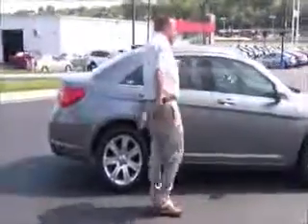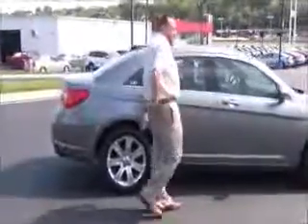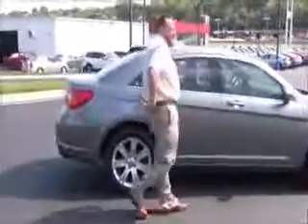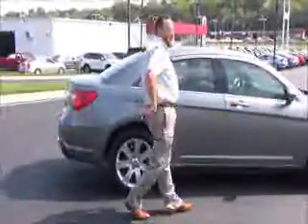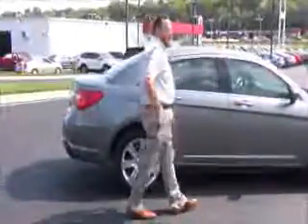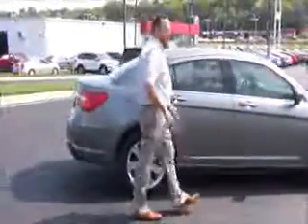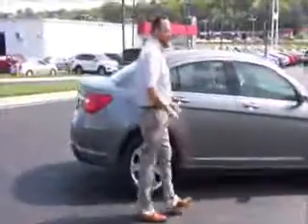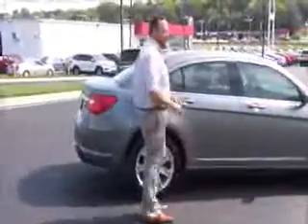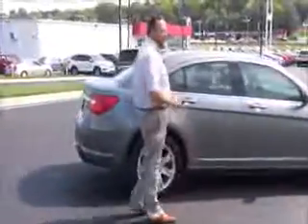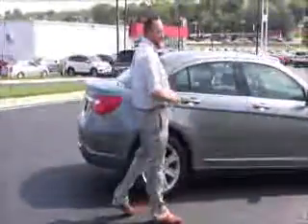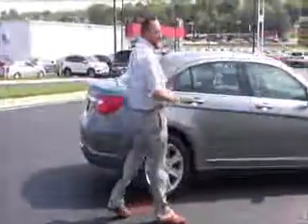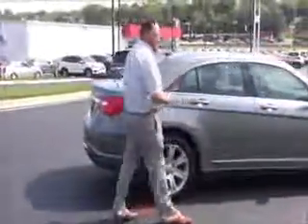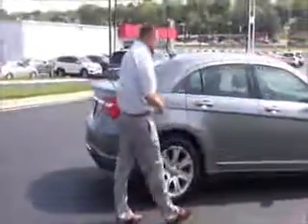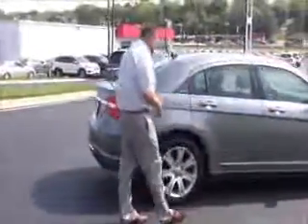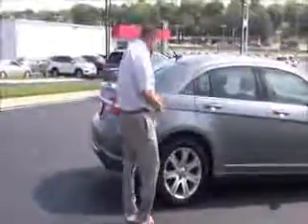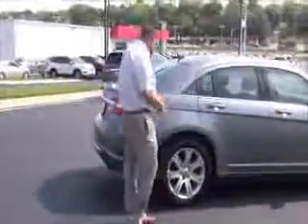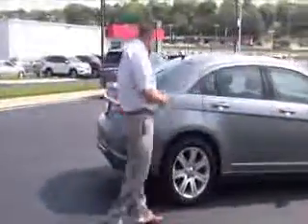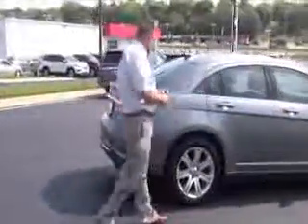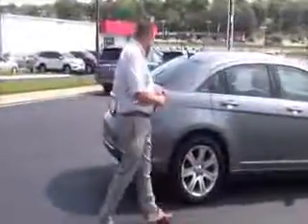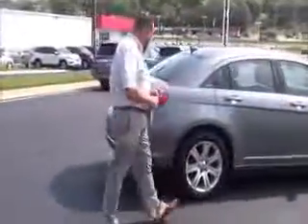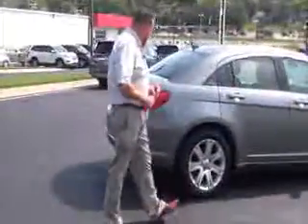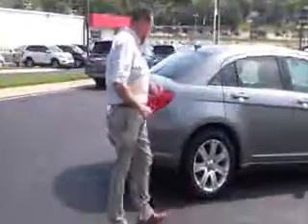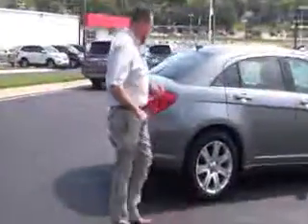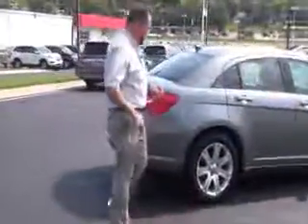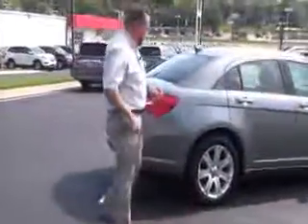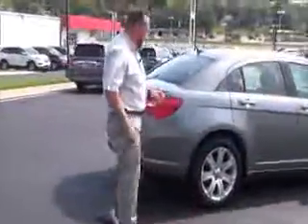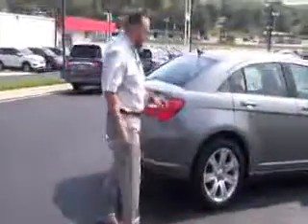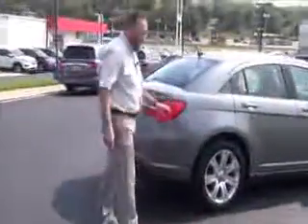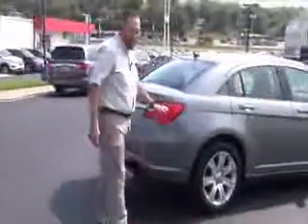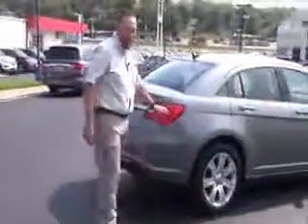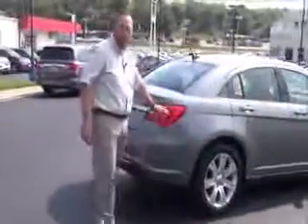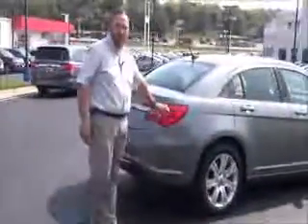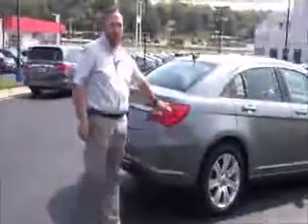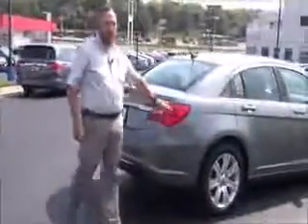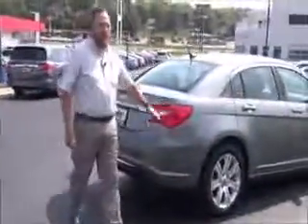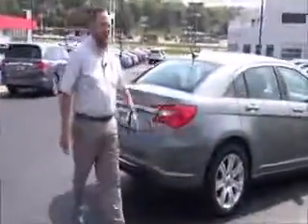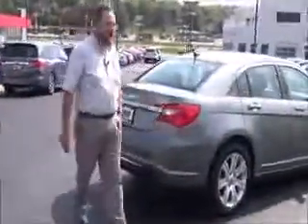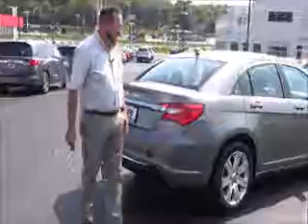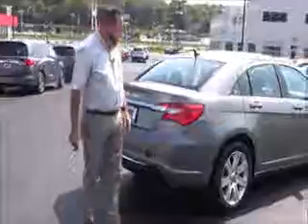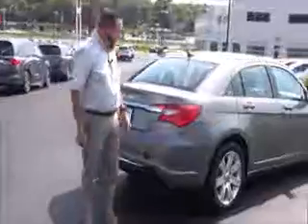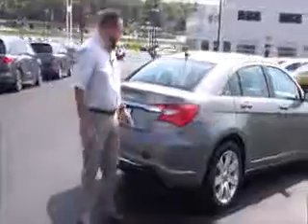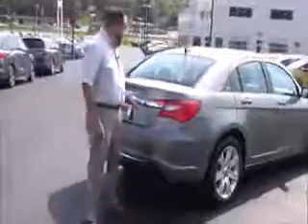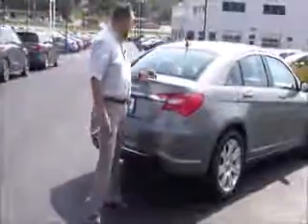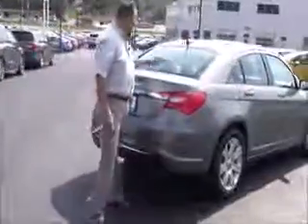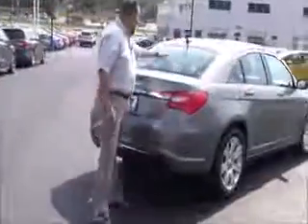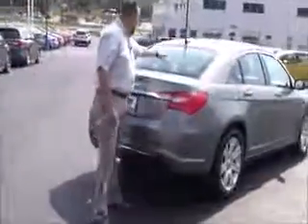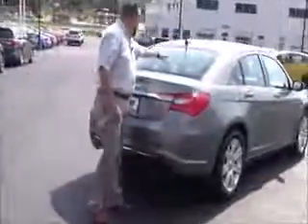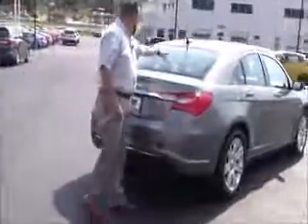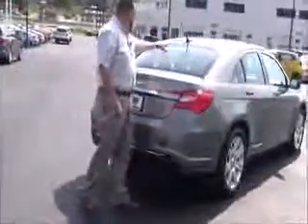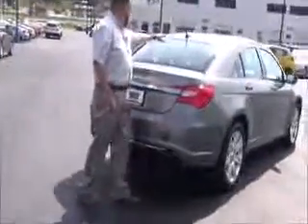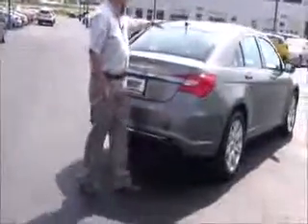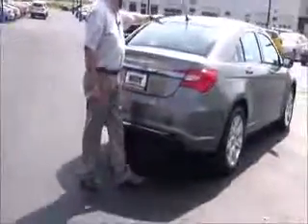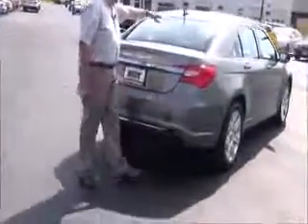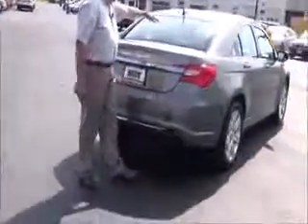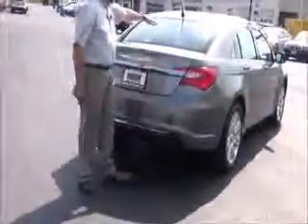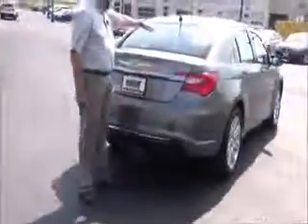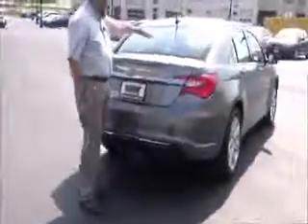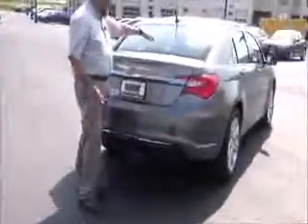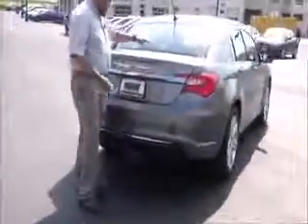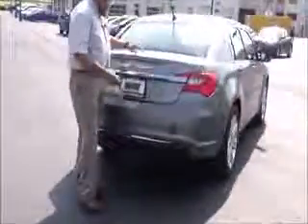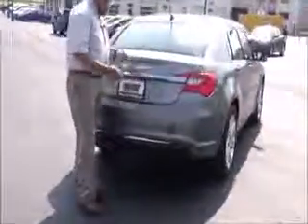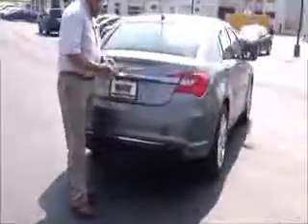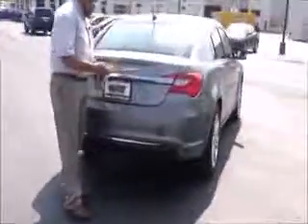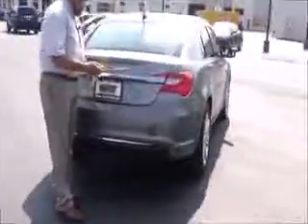This car has passed its mechanical inspection, comes with our 60-day warranty, wraparound tail light, high mount brake light, and rear window defrost.